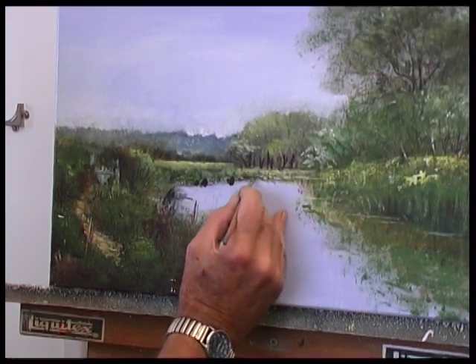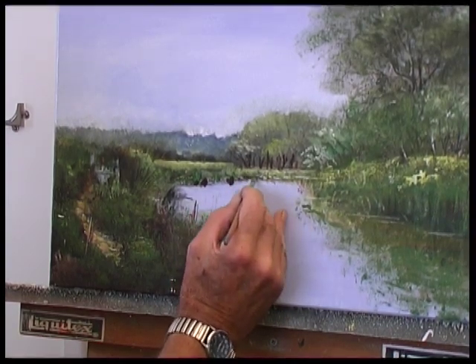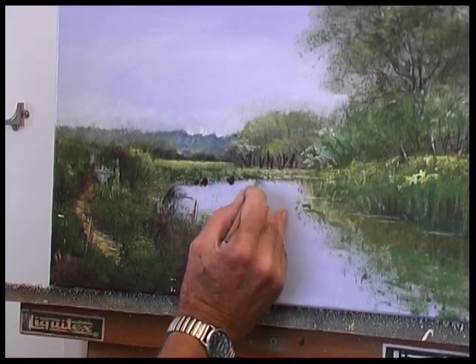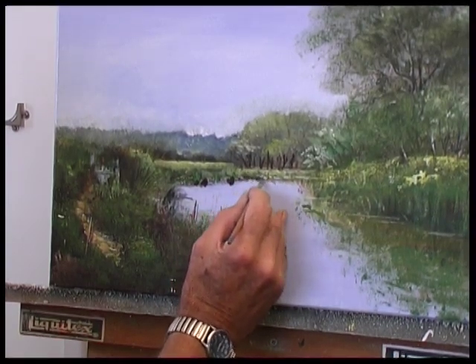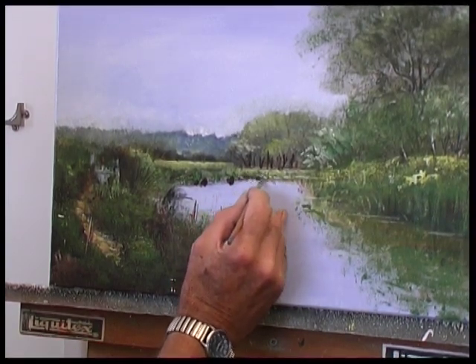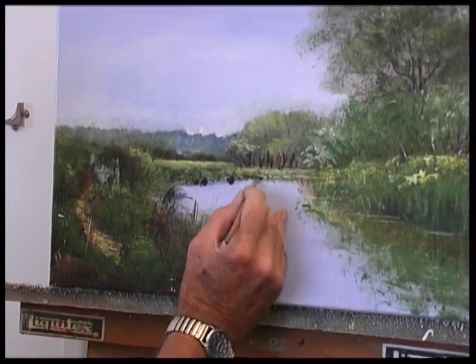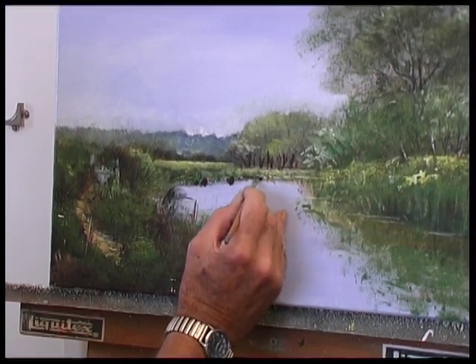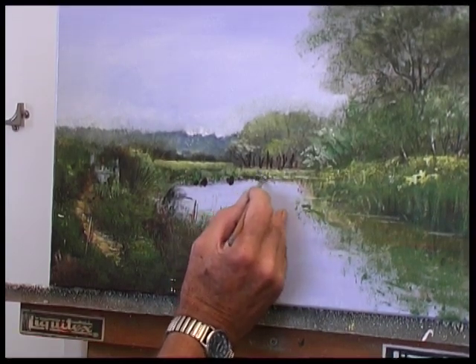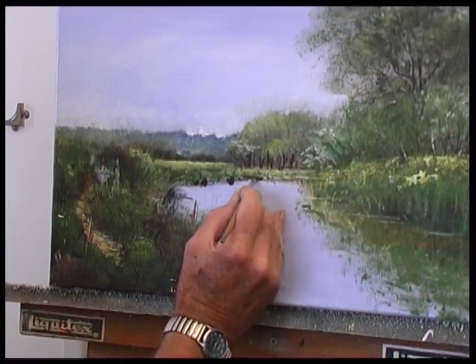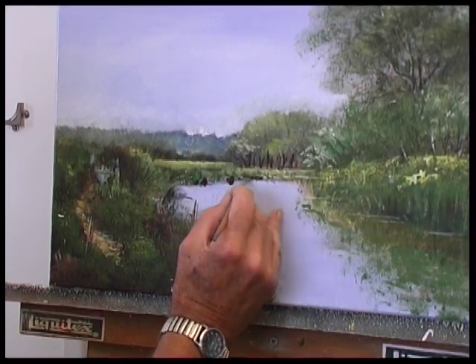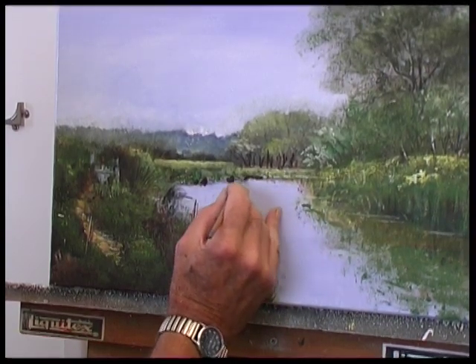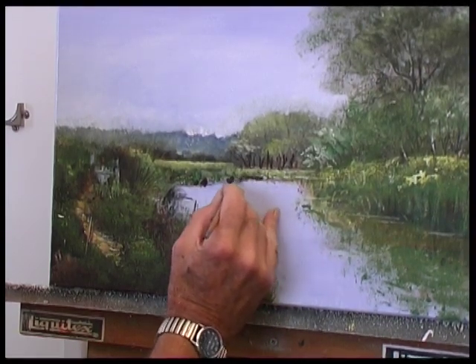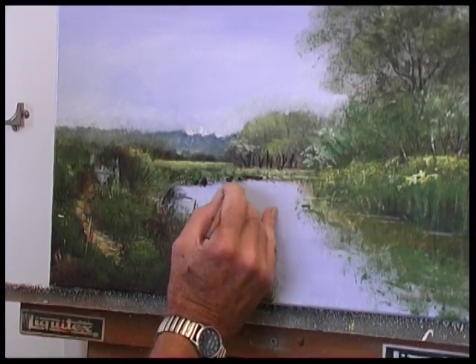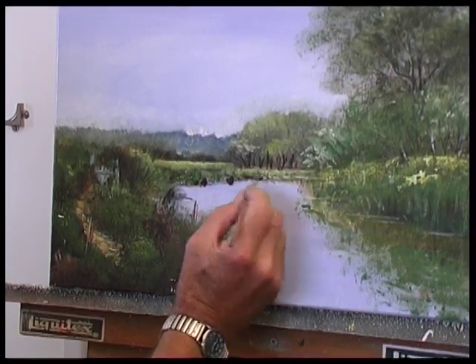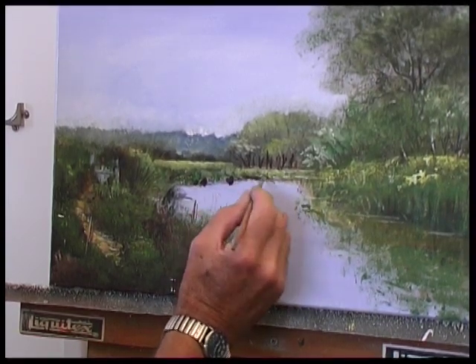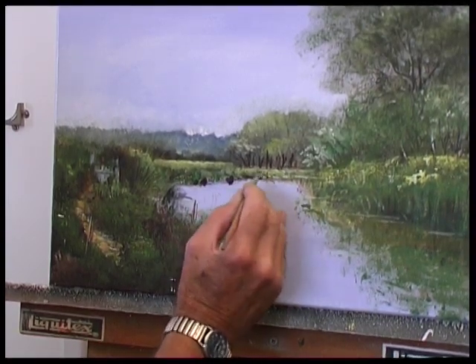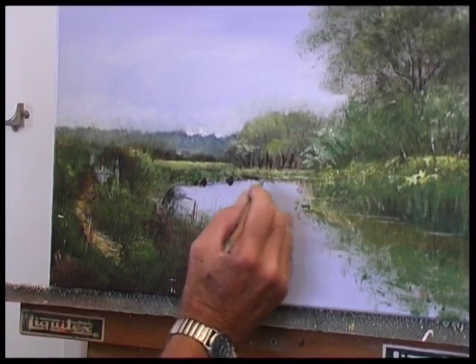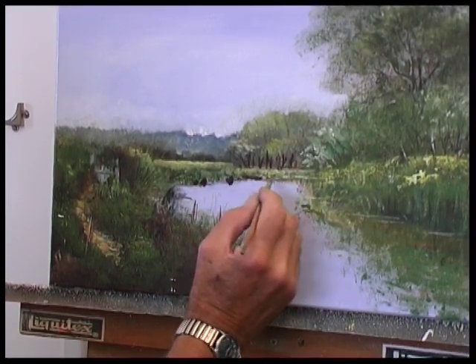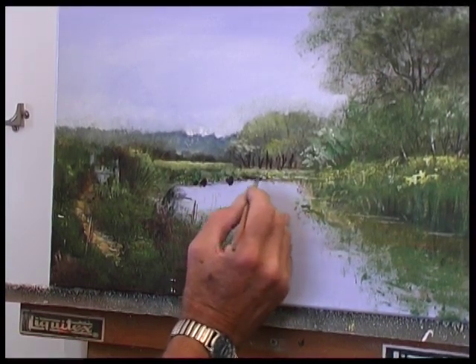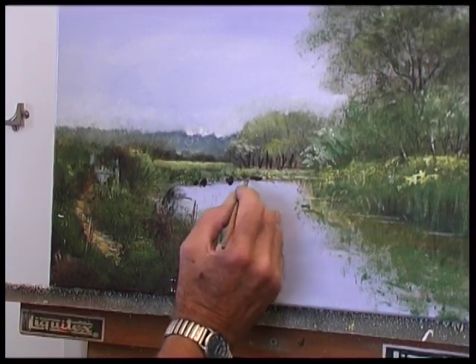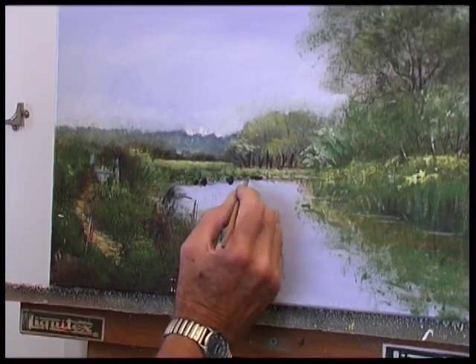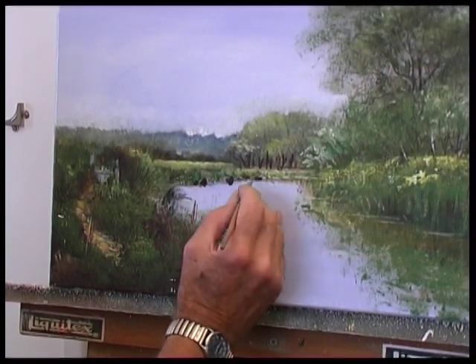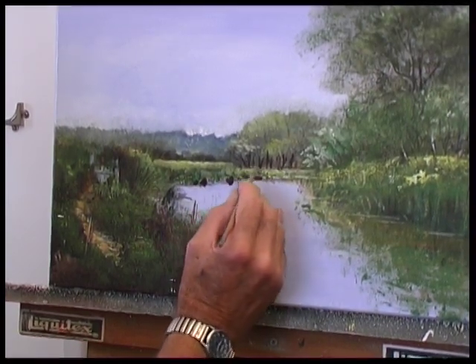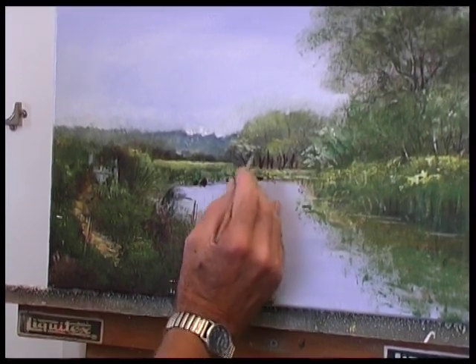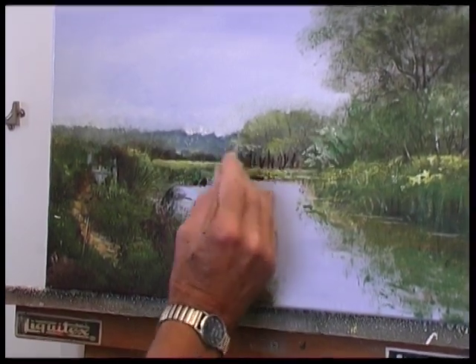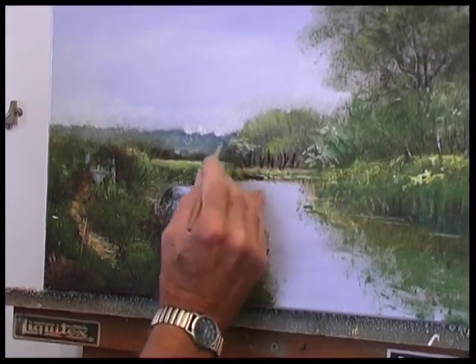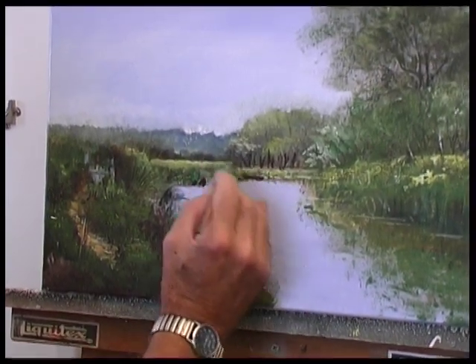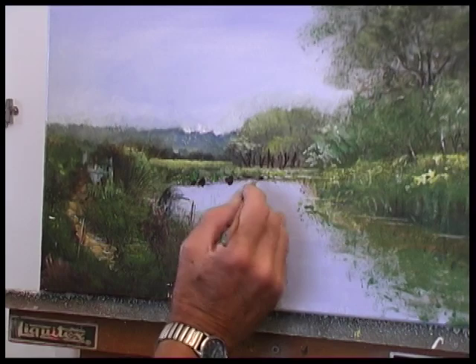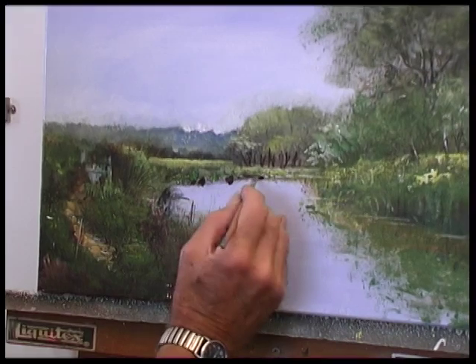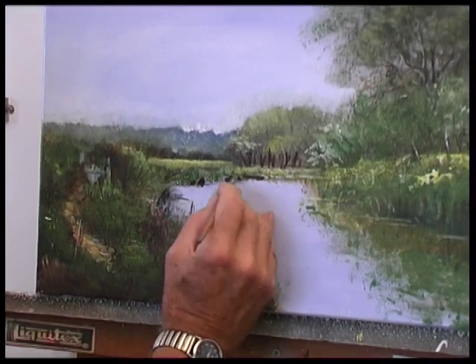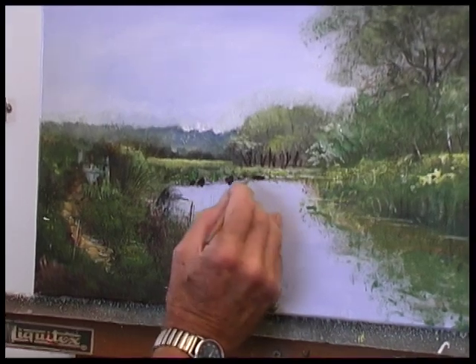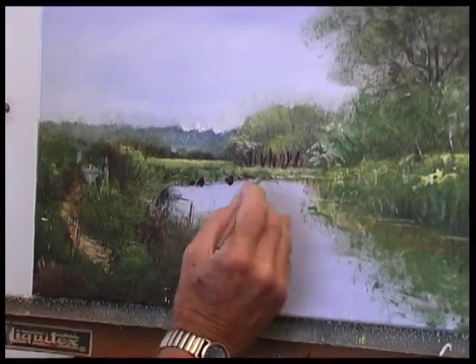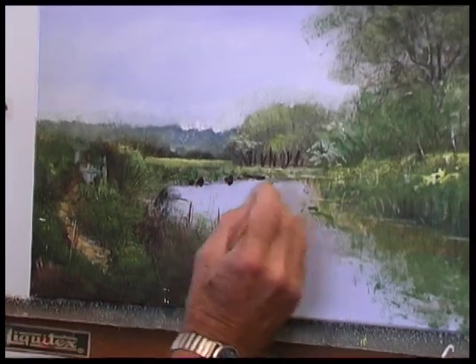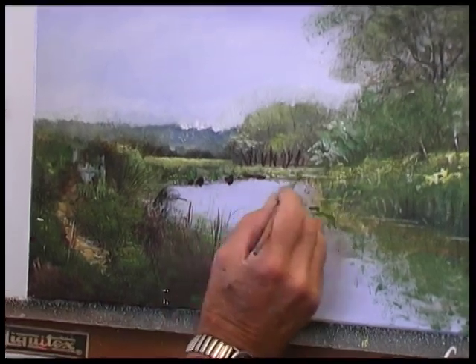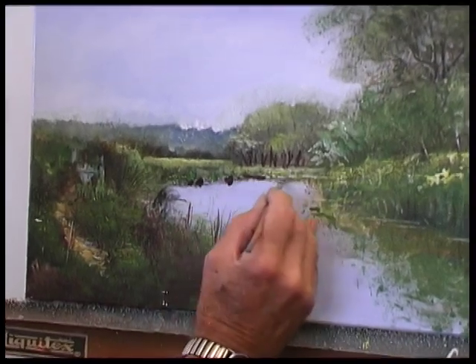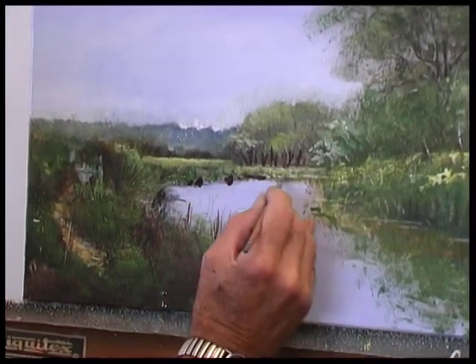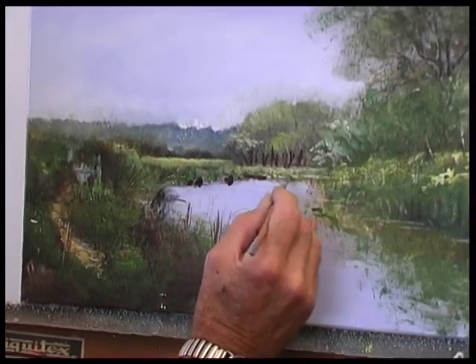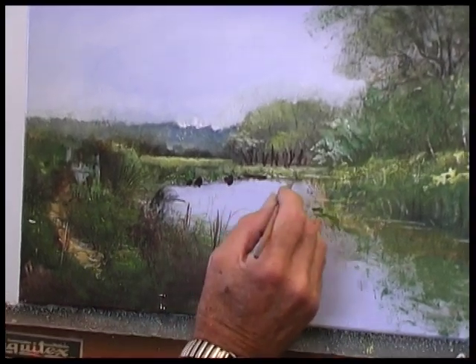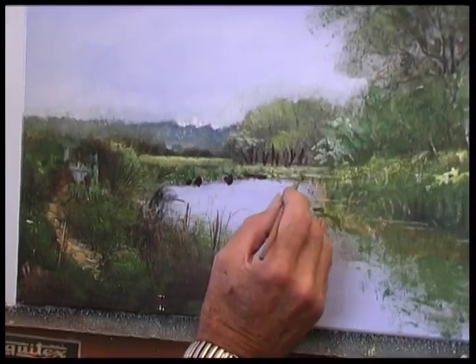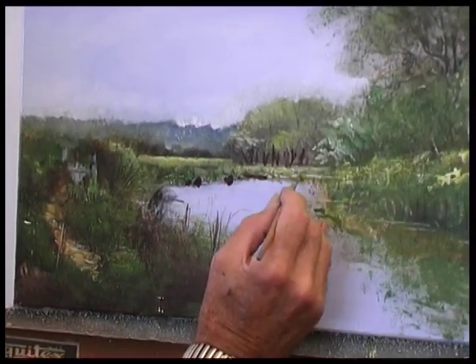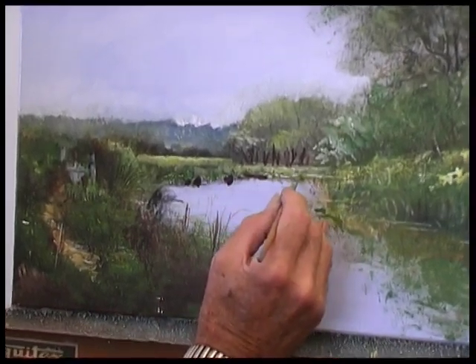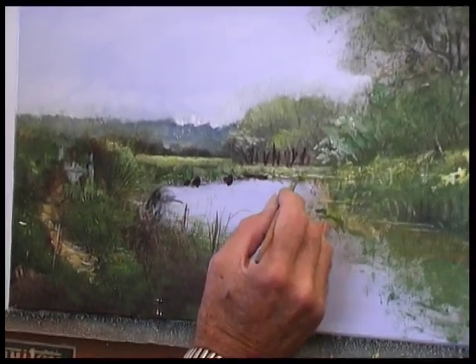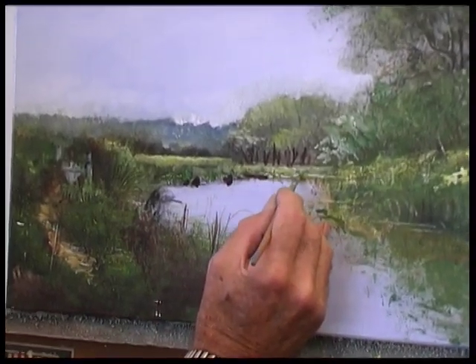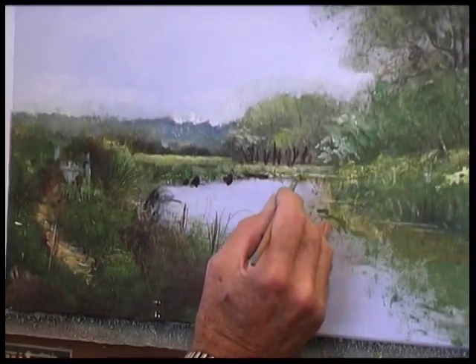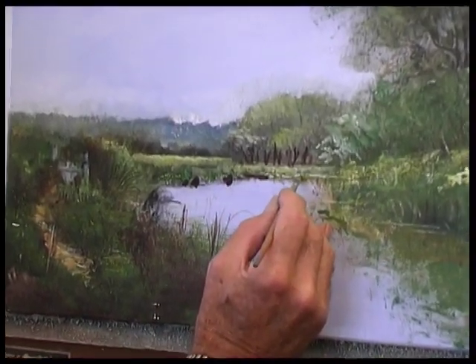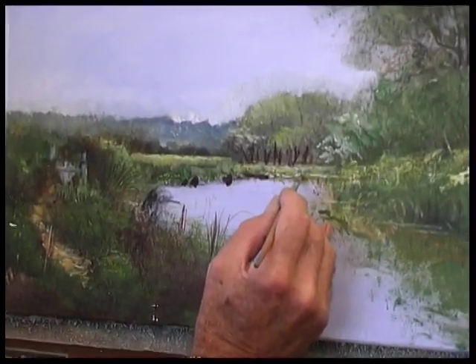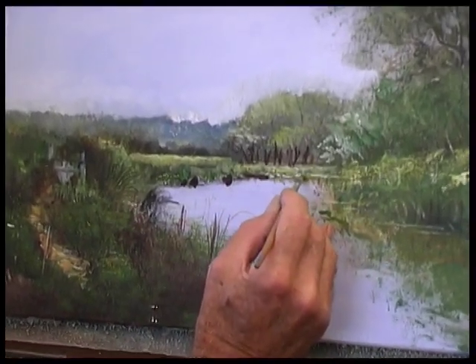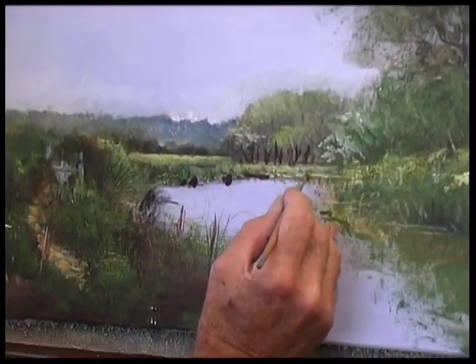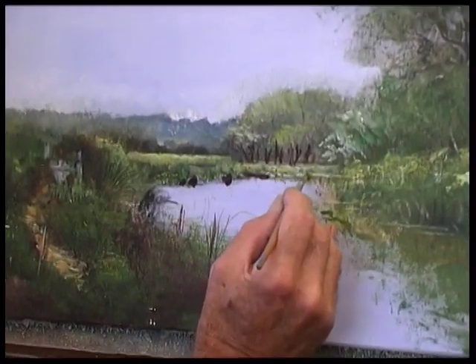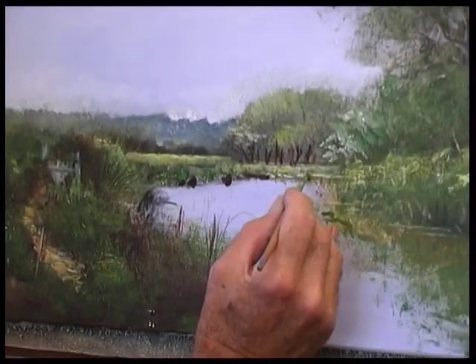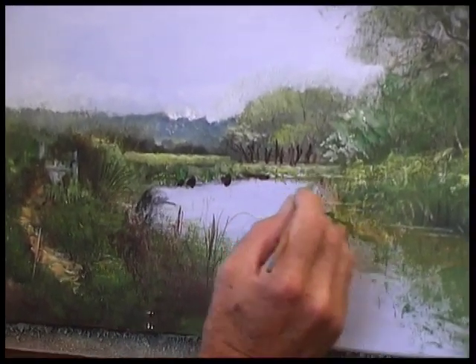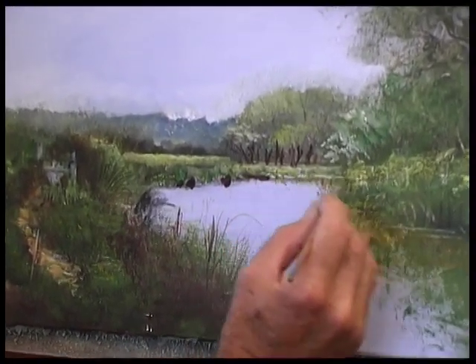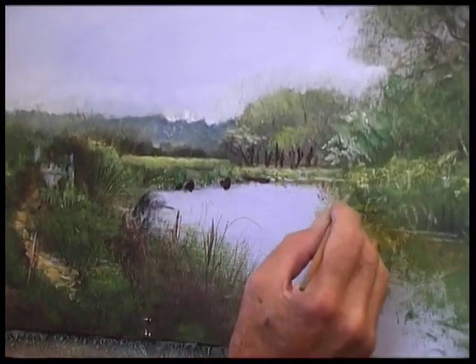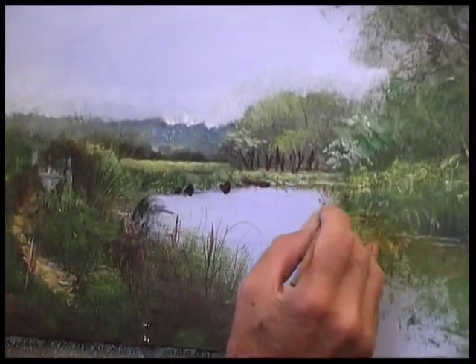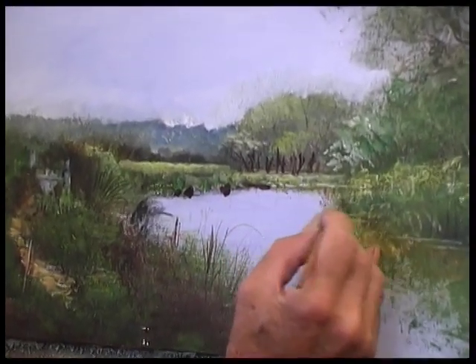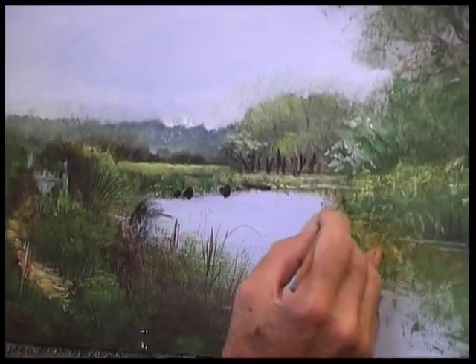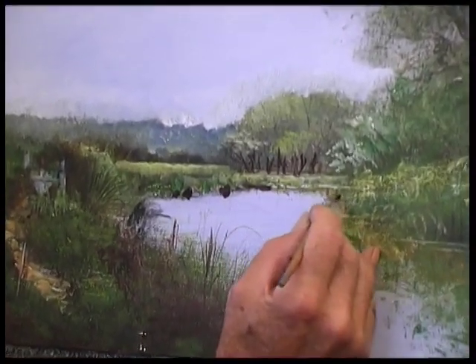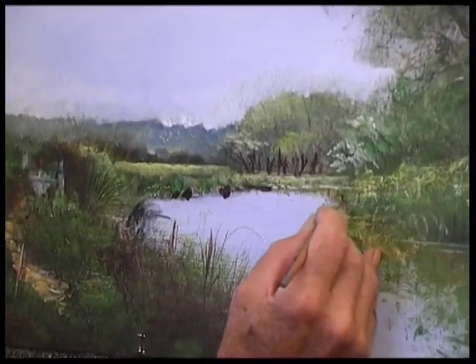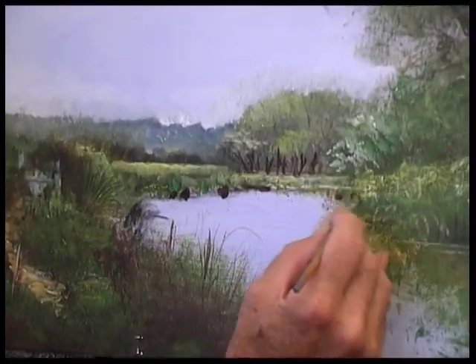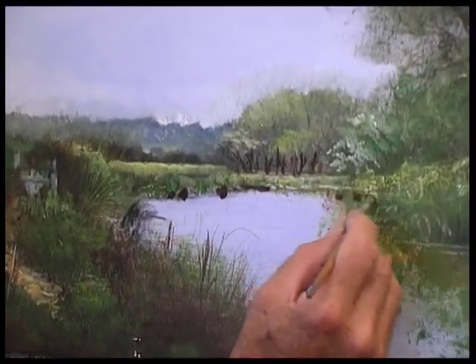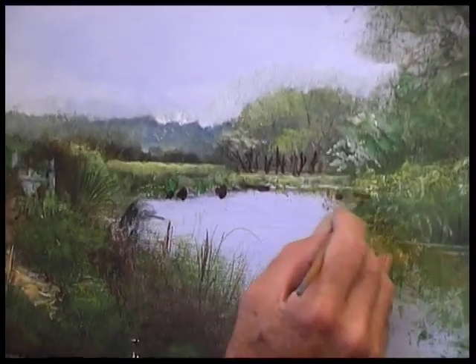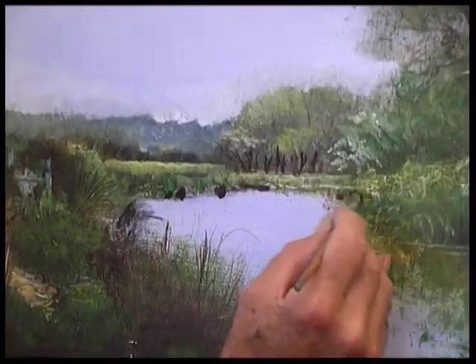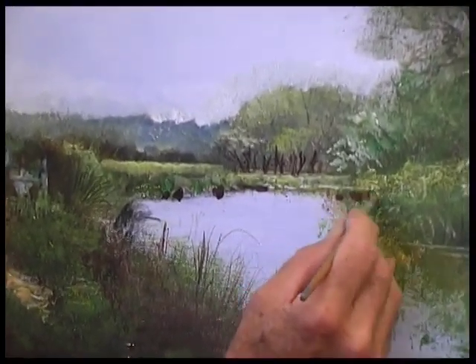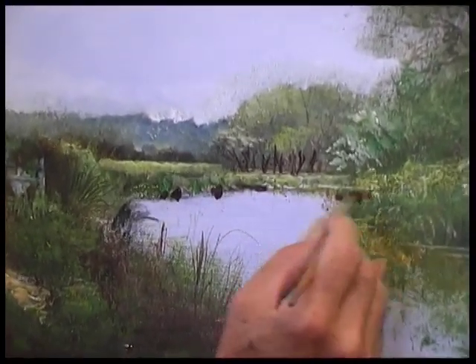Just around there there's another little one, and that goes back round there.